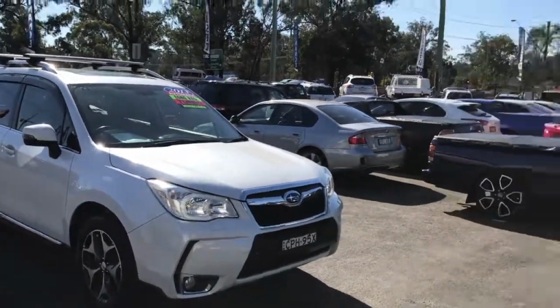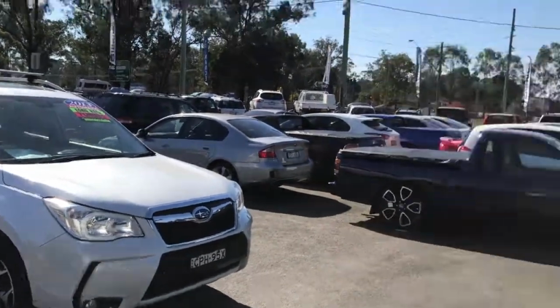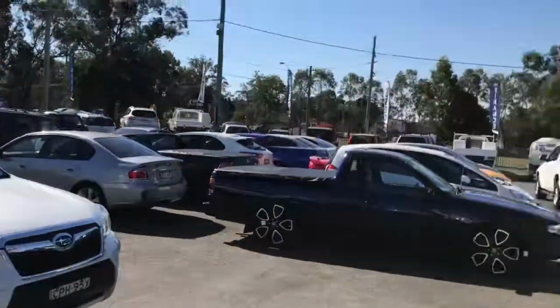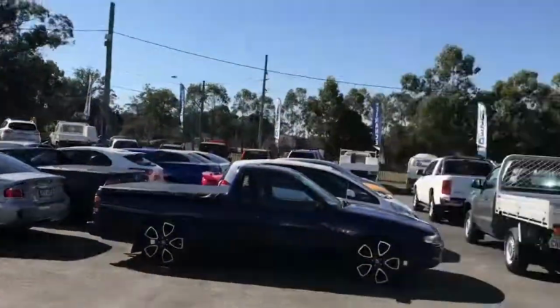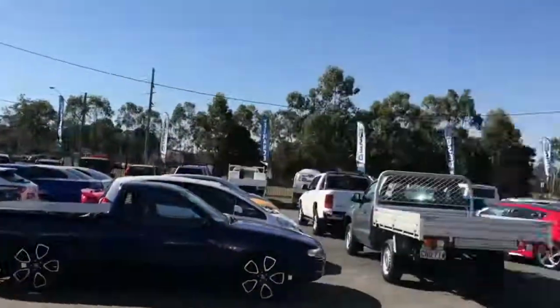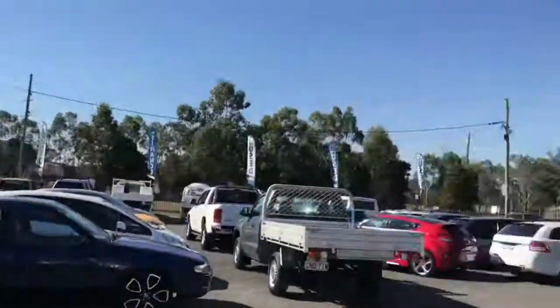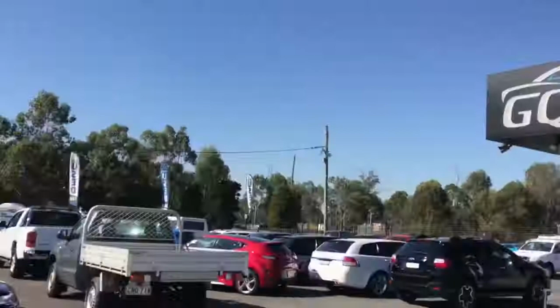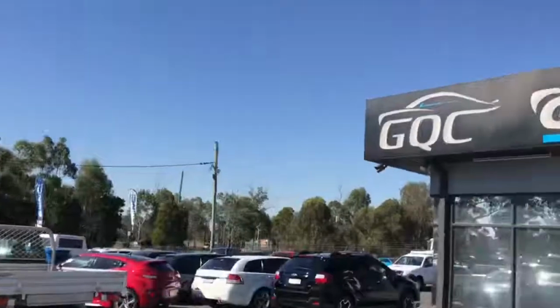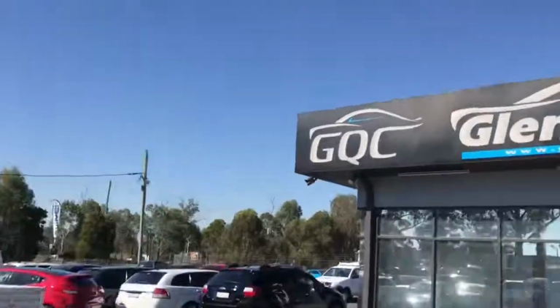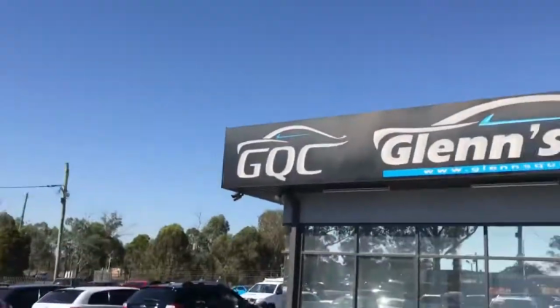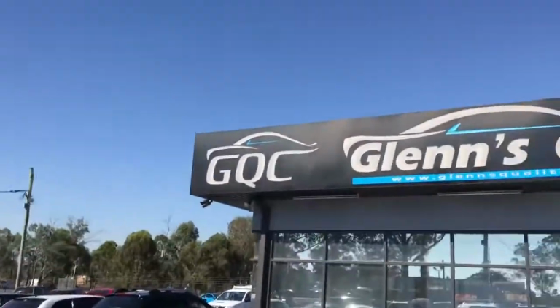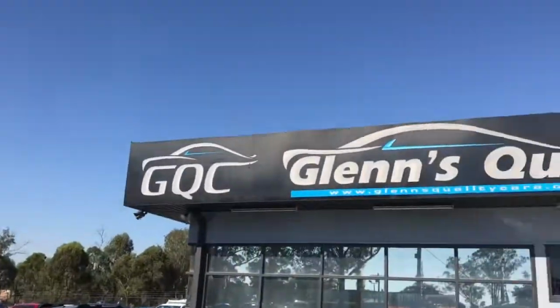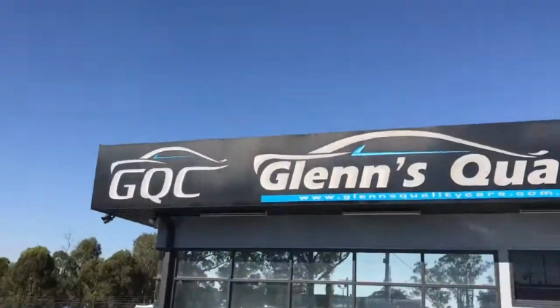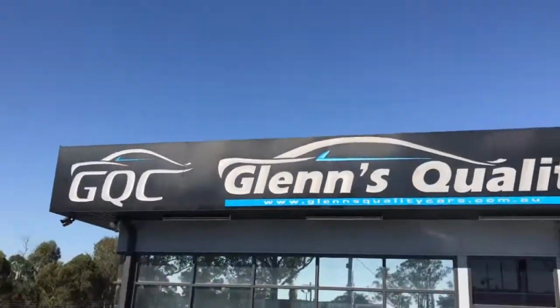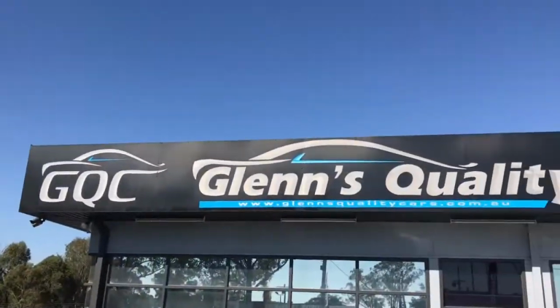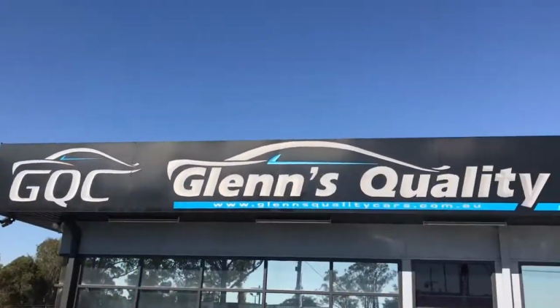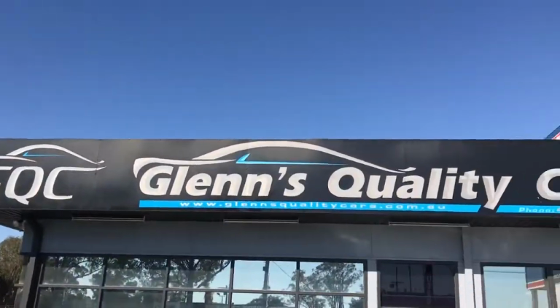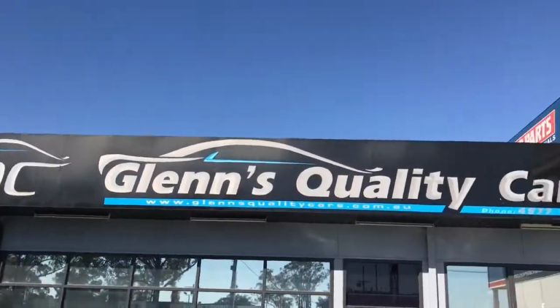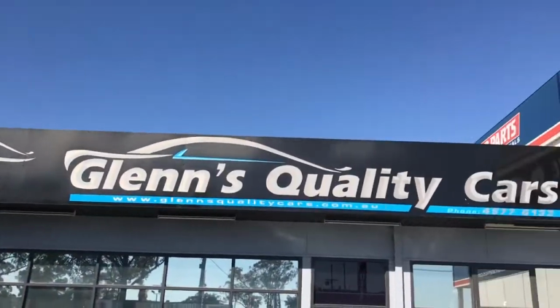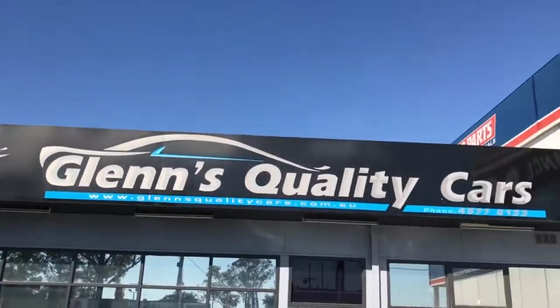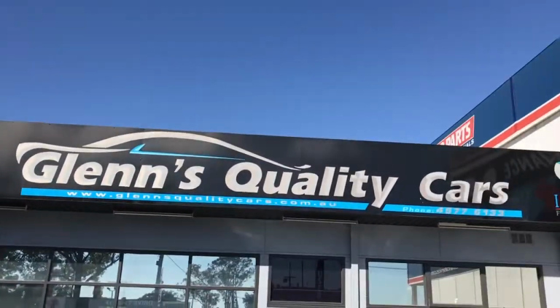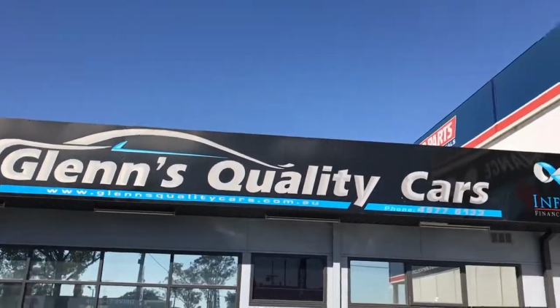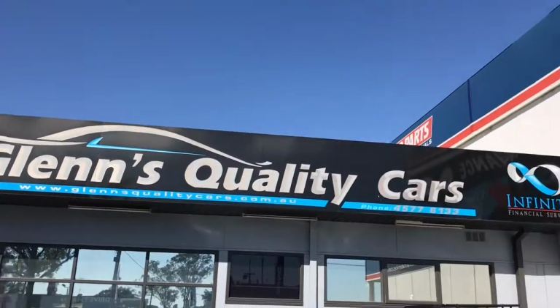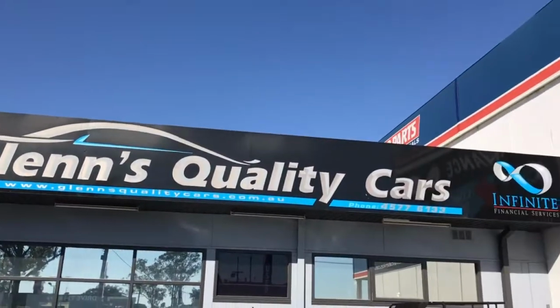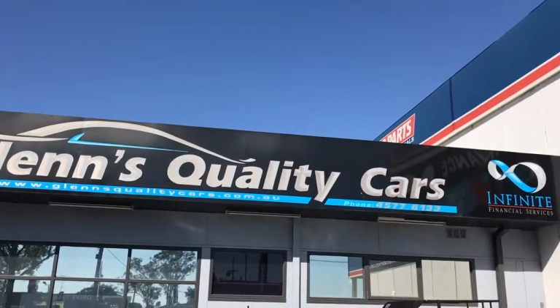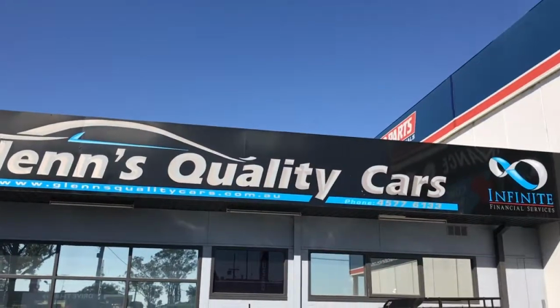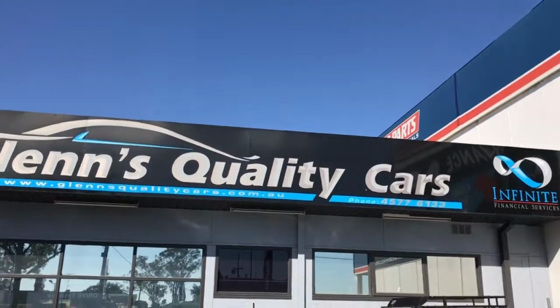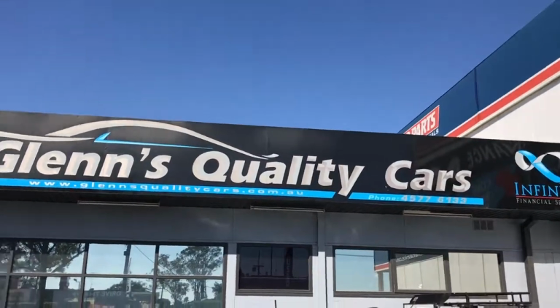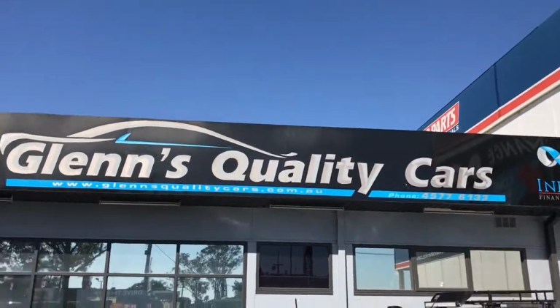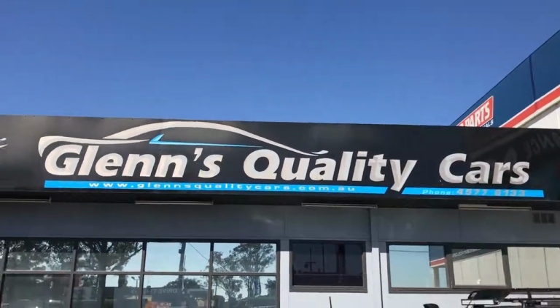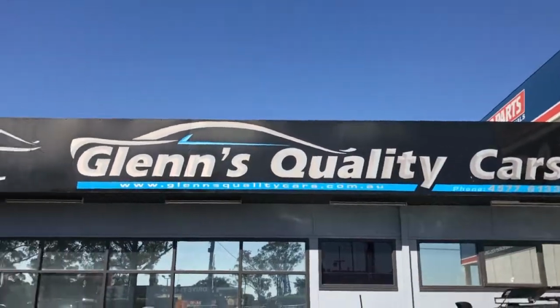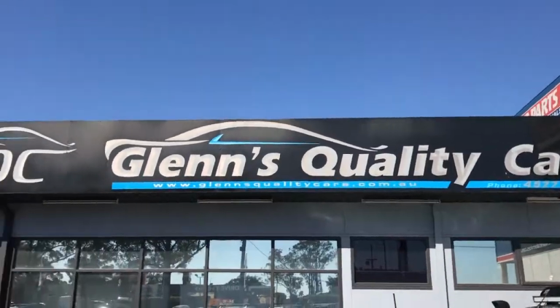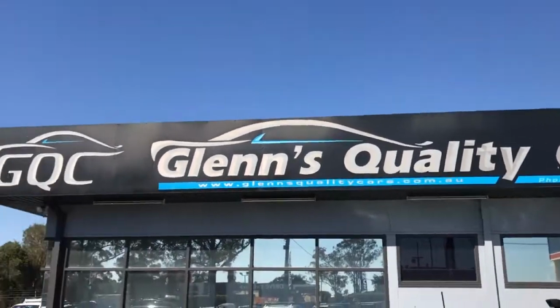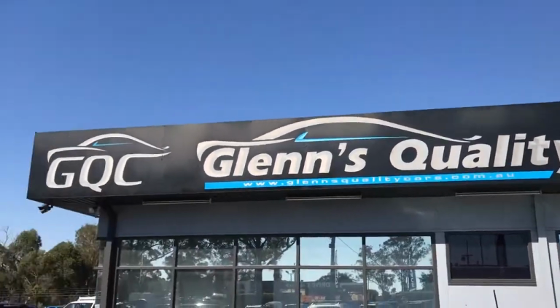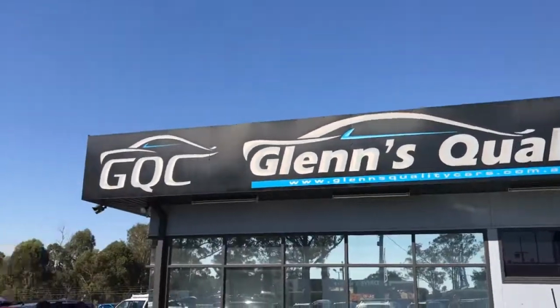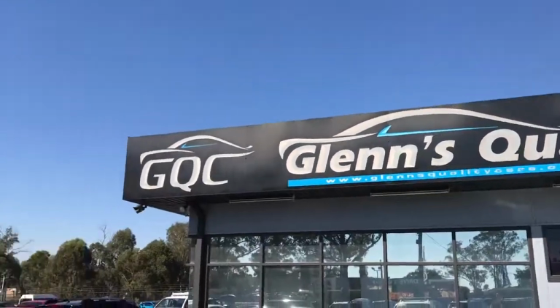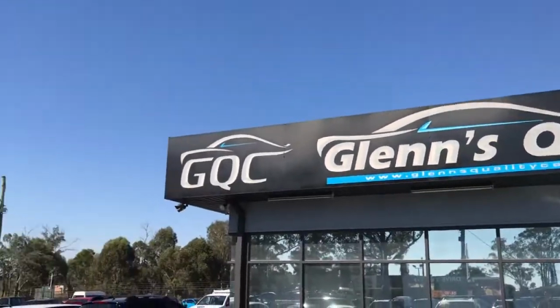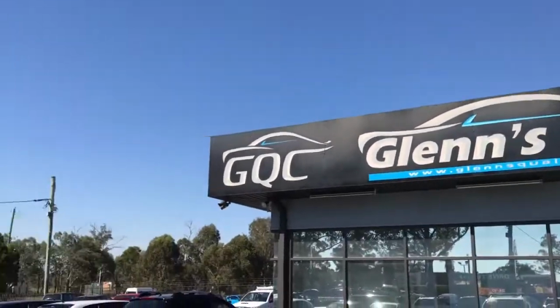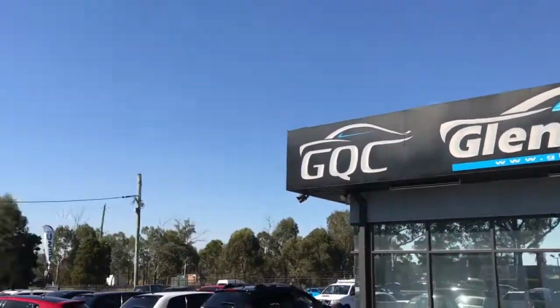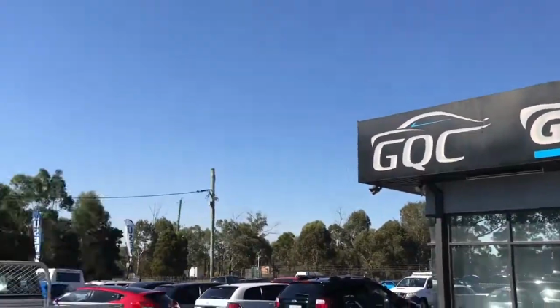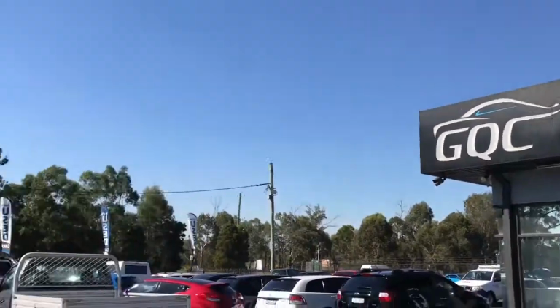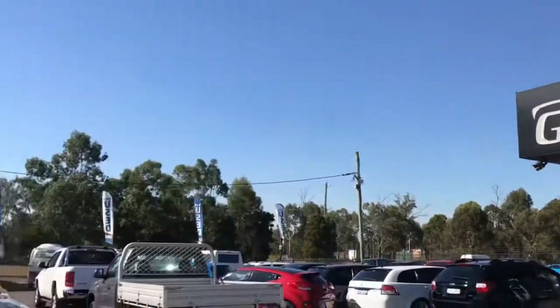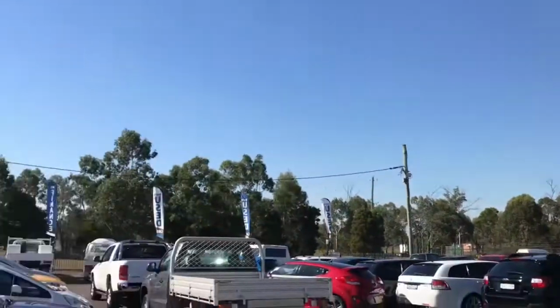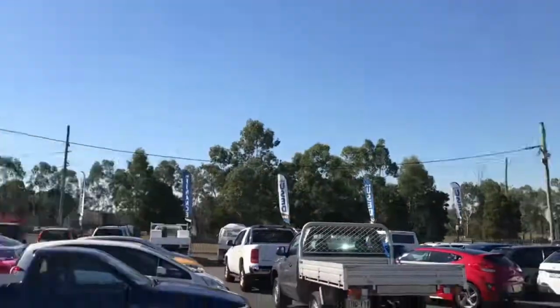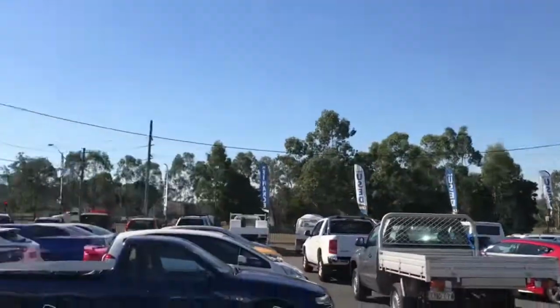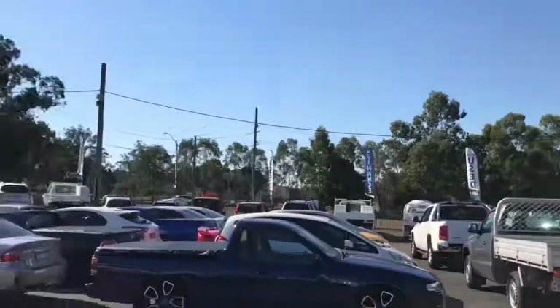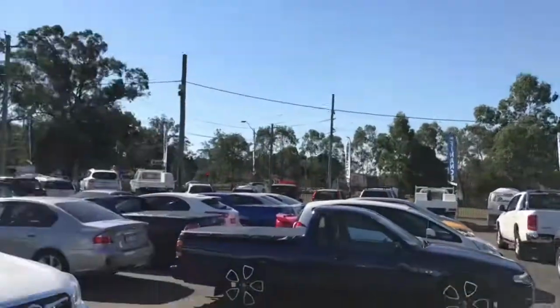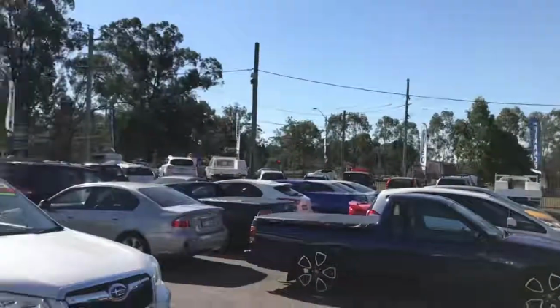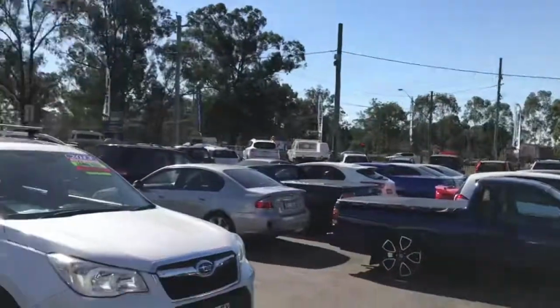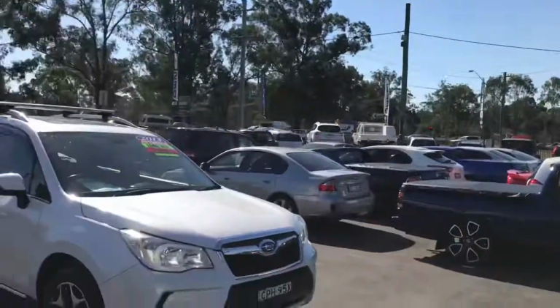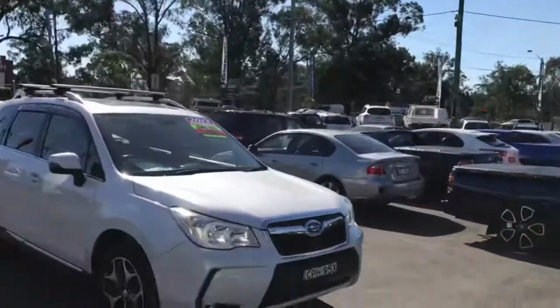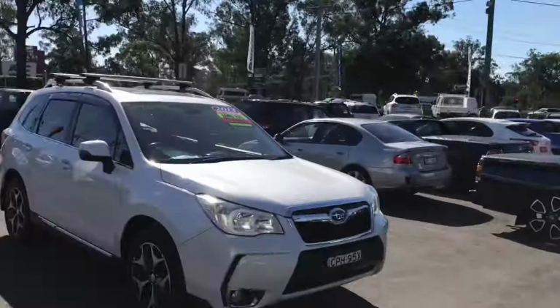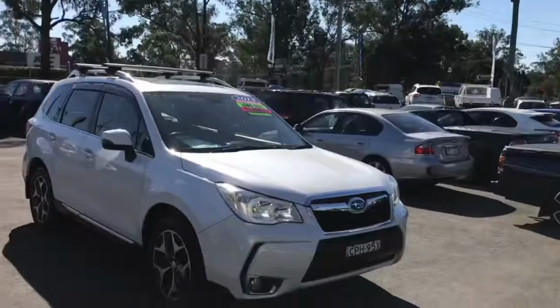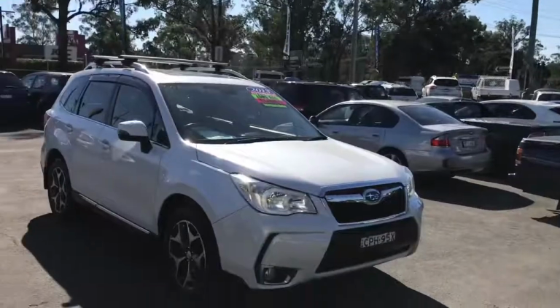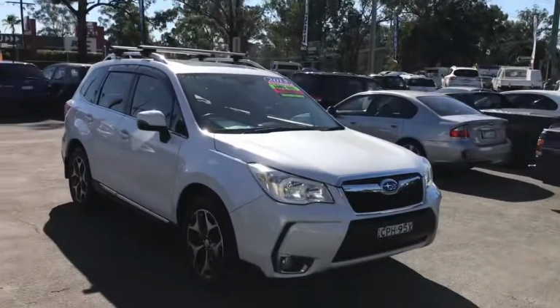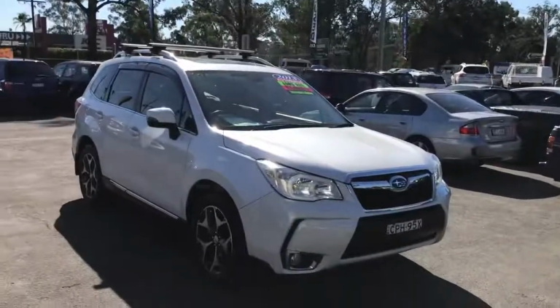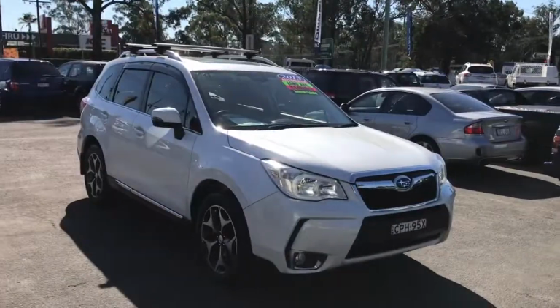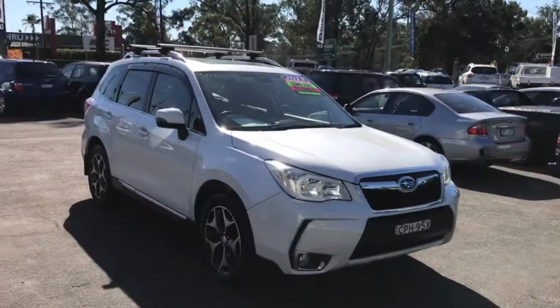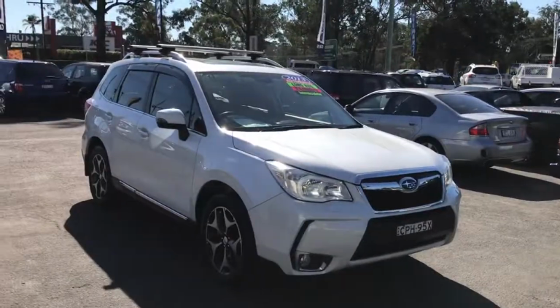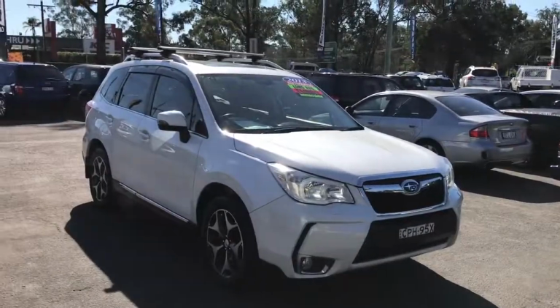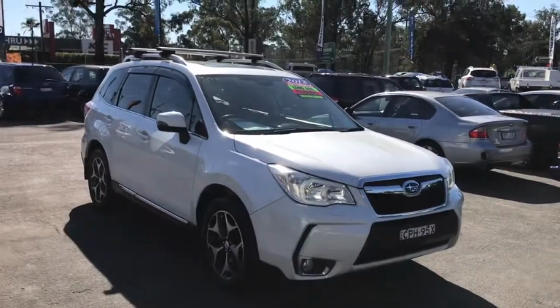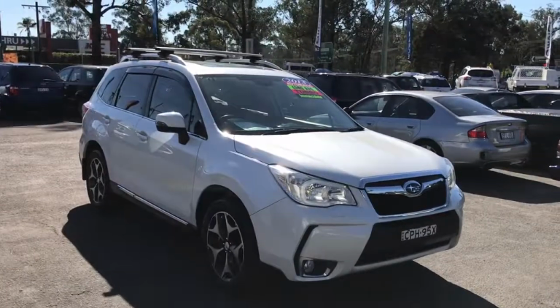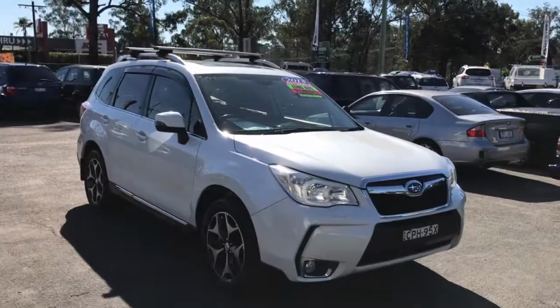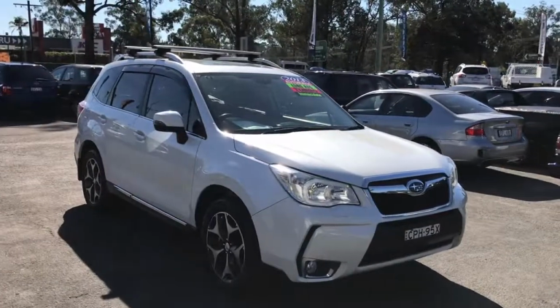We are located at Glen's Quality Cars. Contact us at 4577 6133. Thank you for watching.